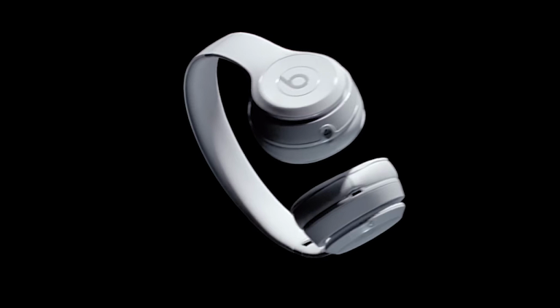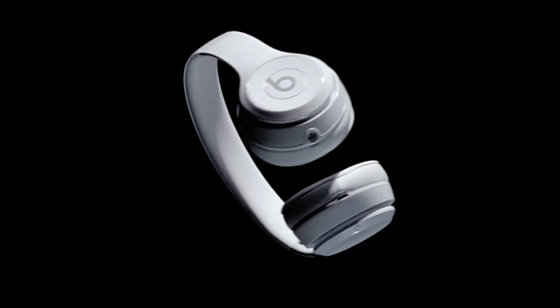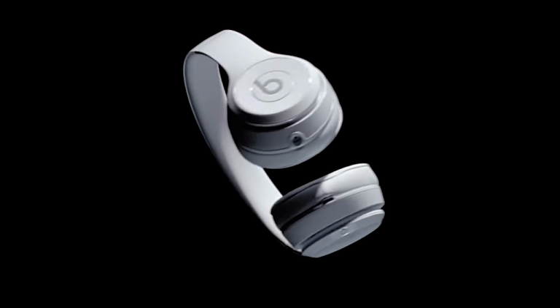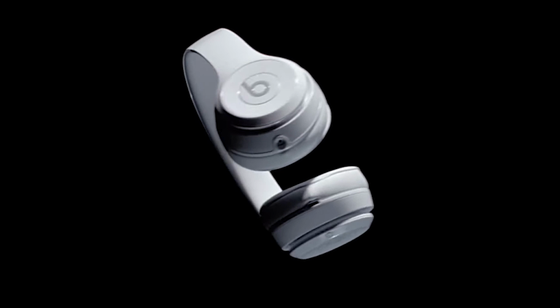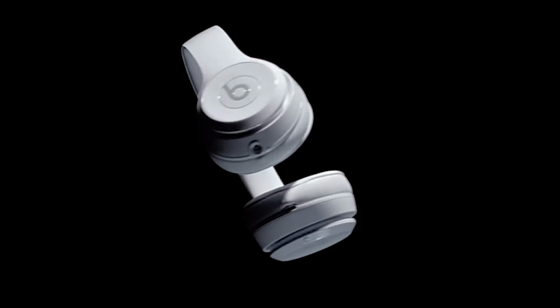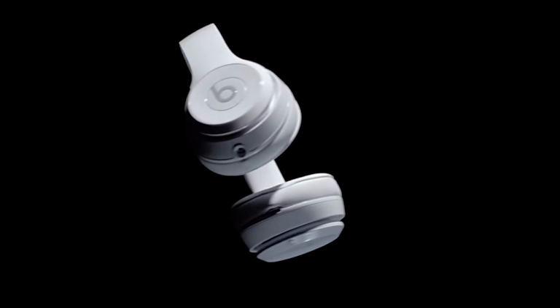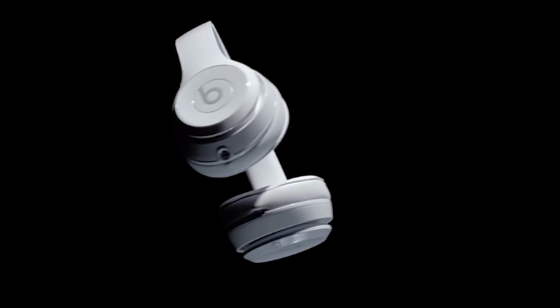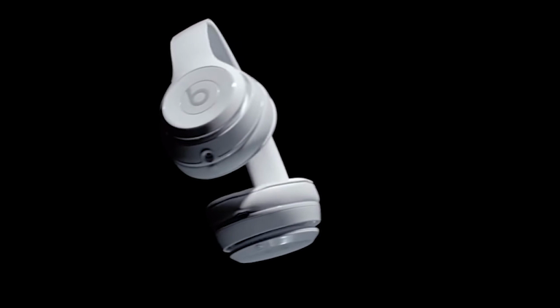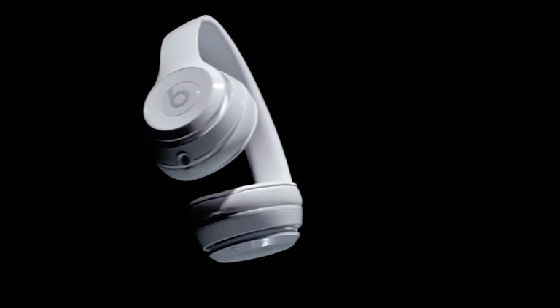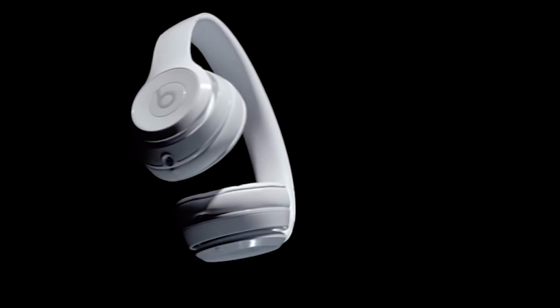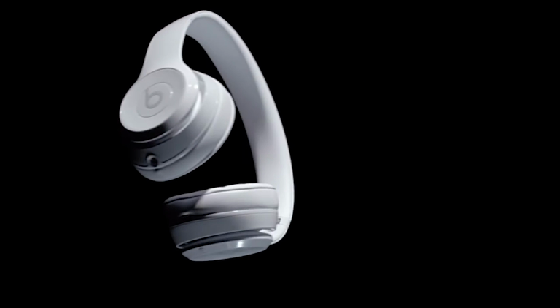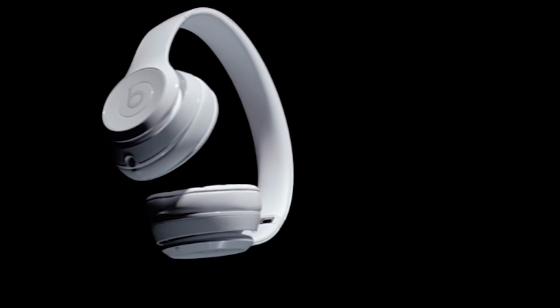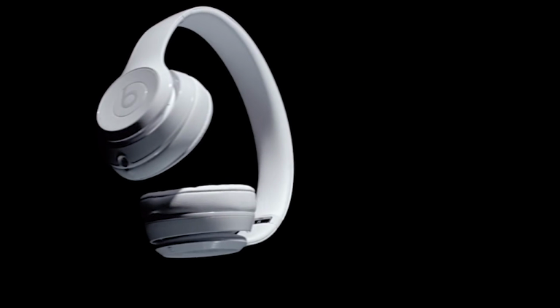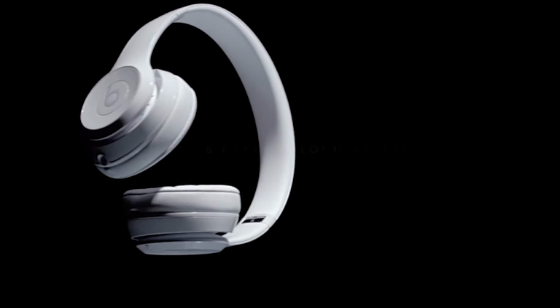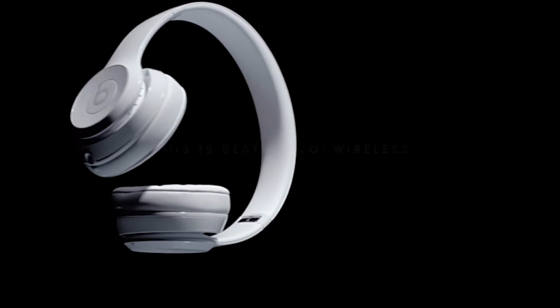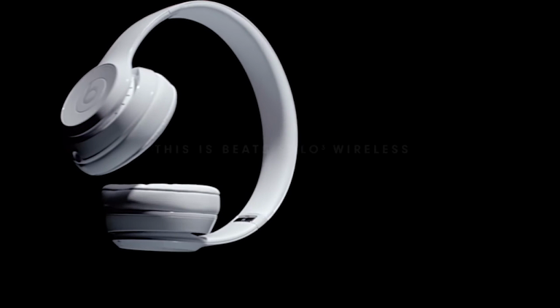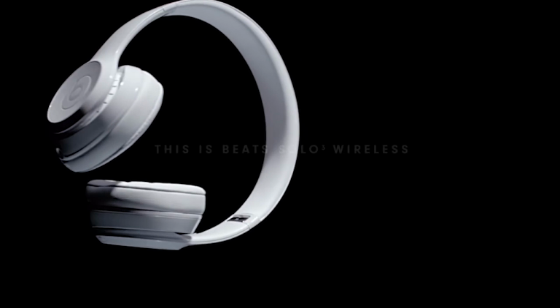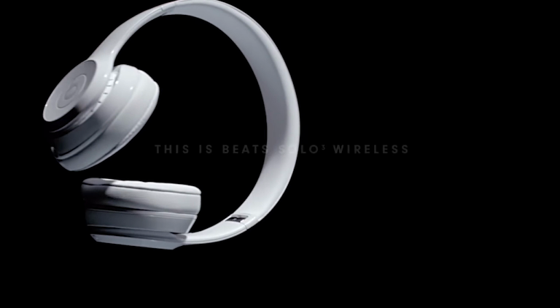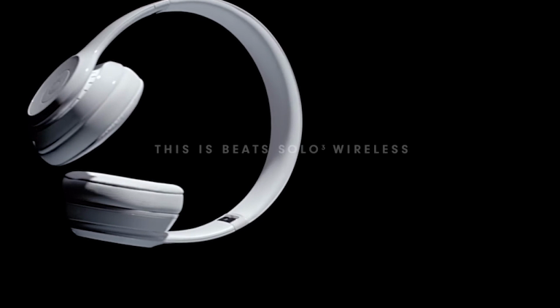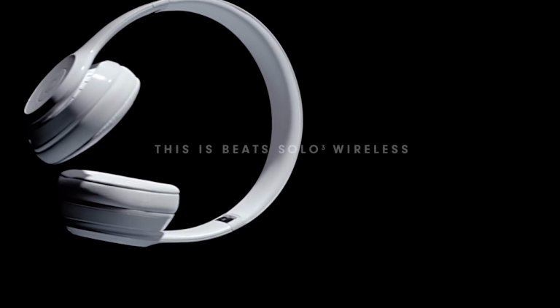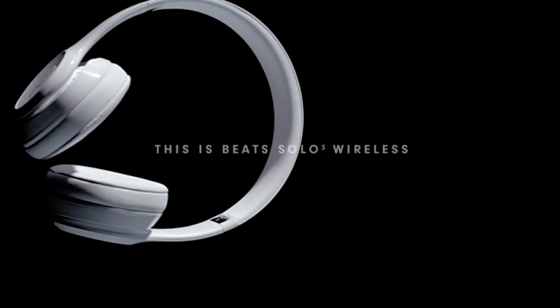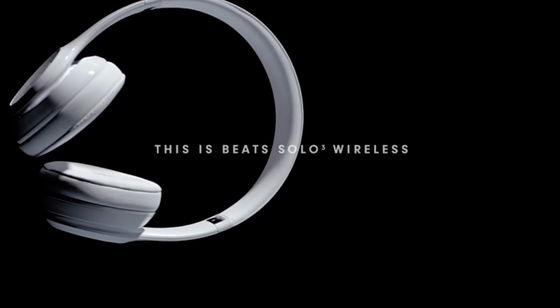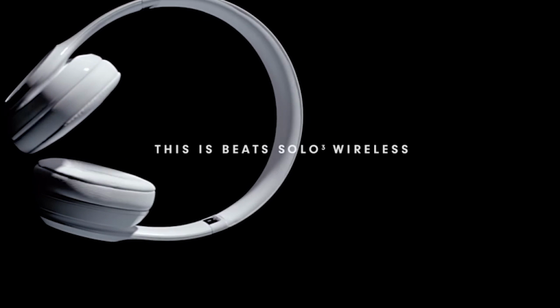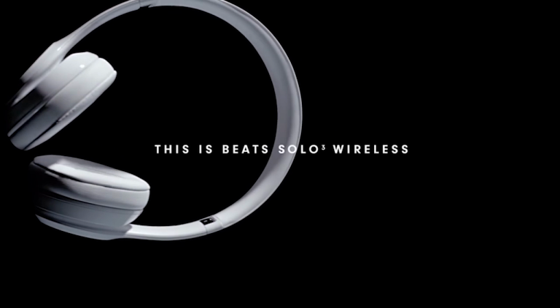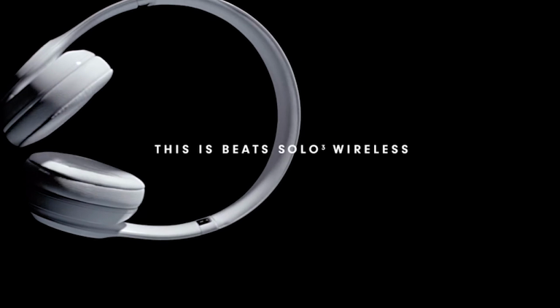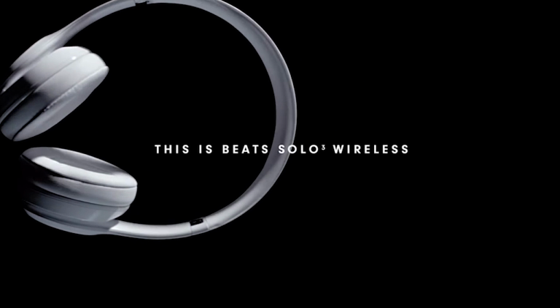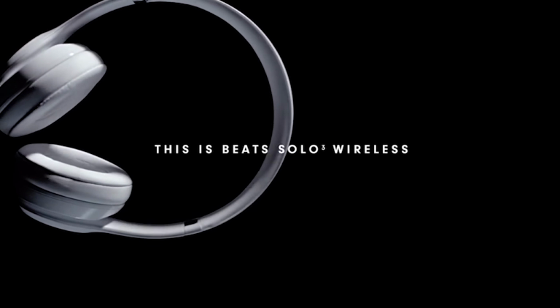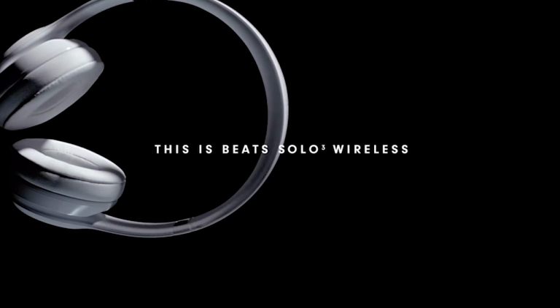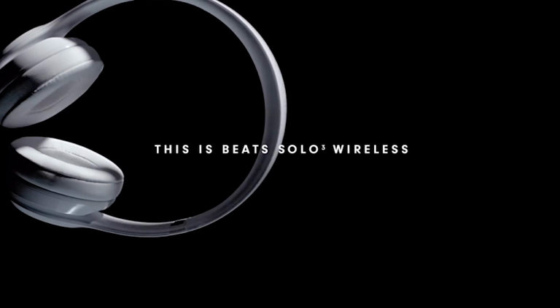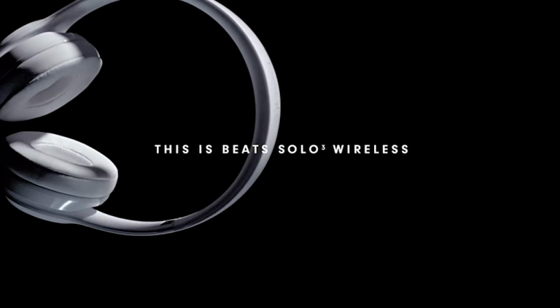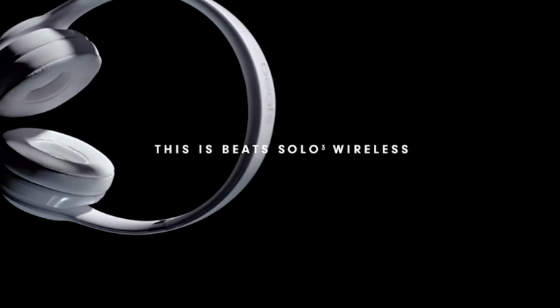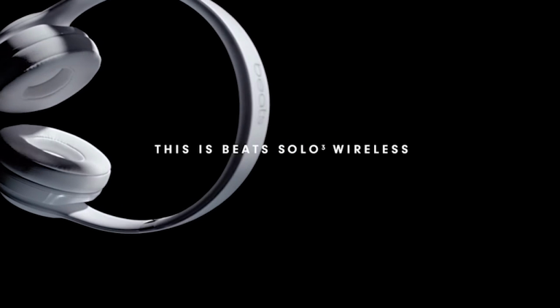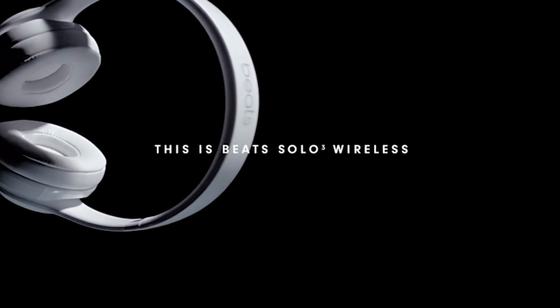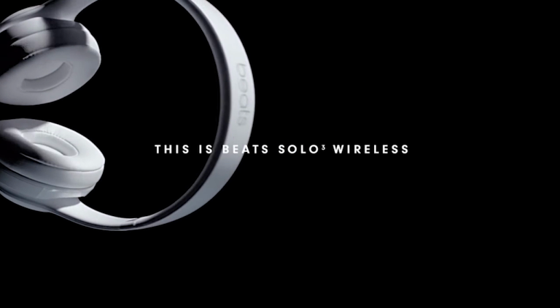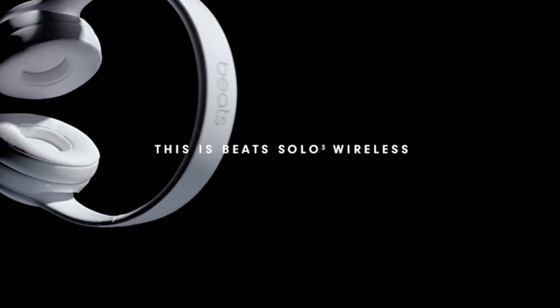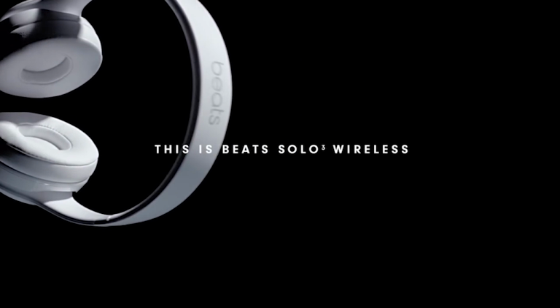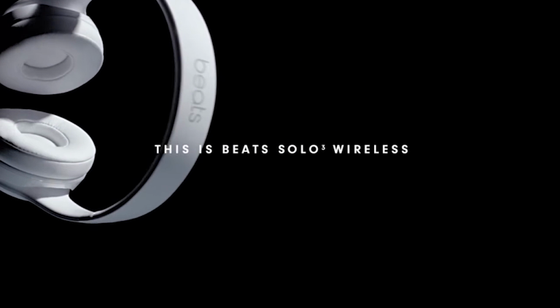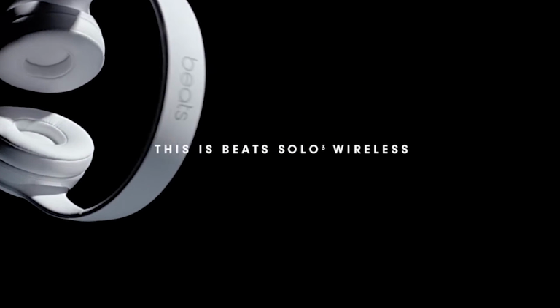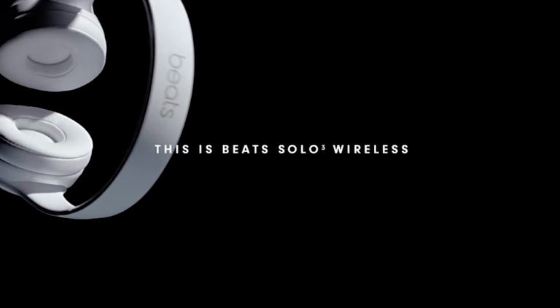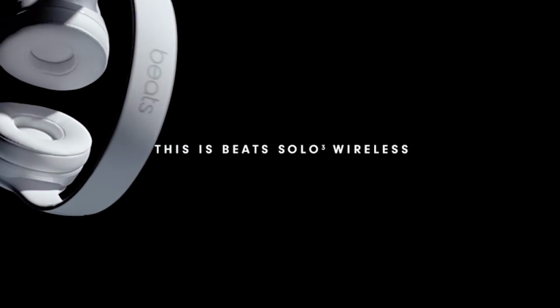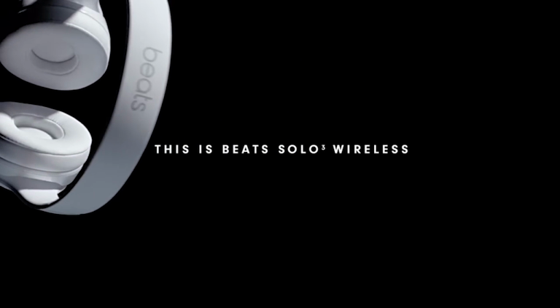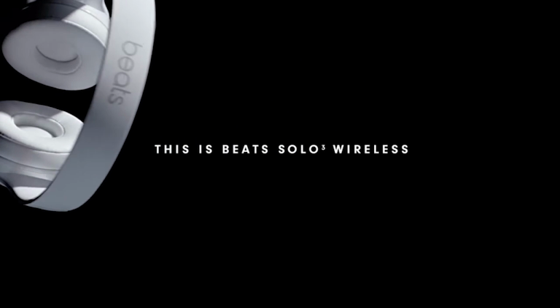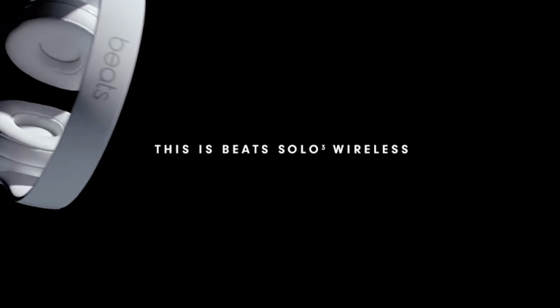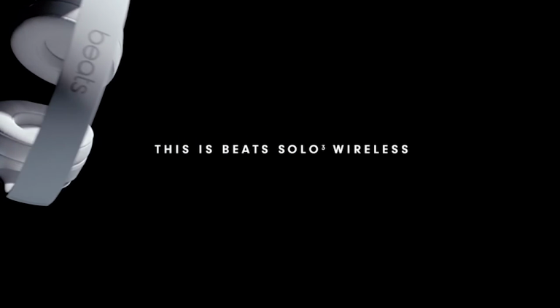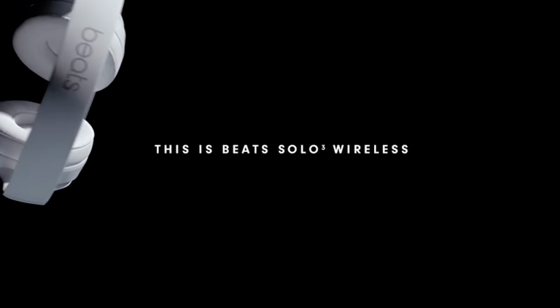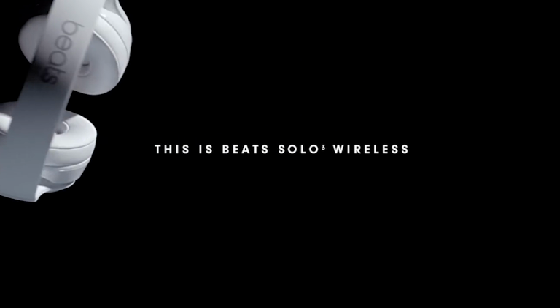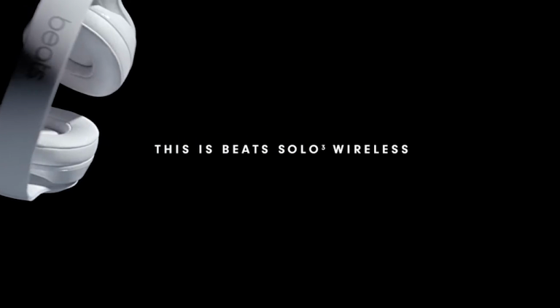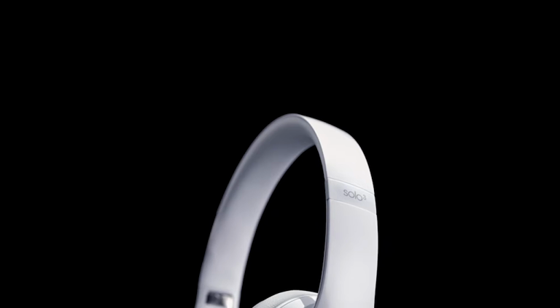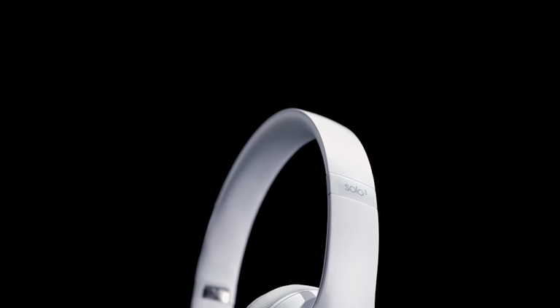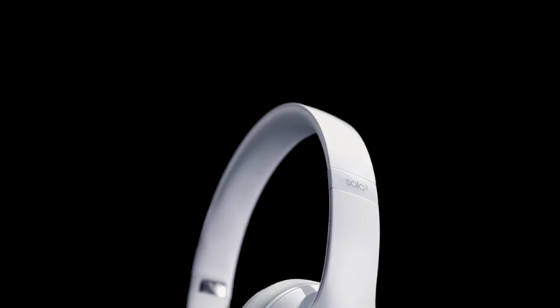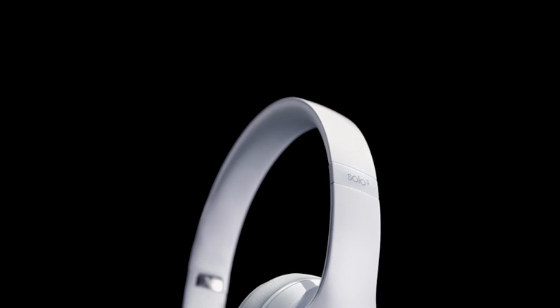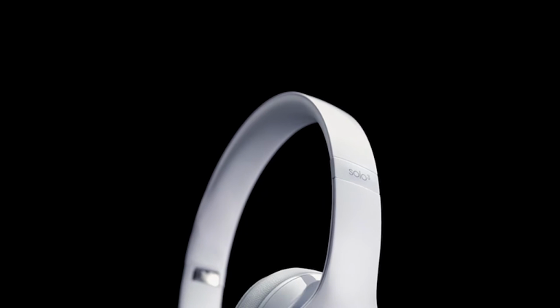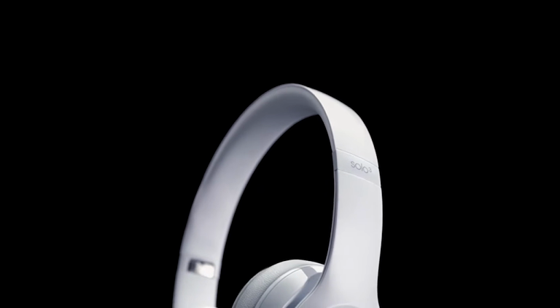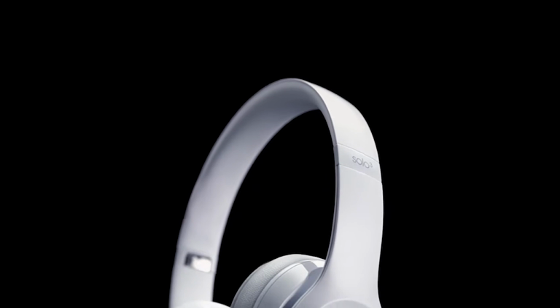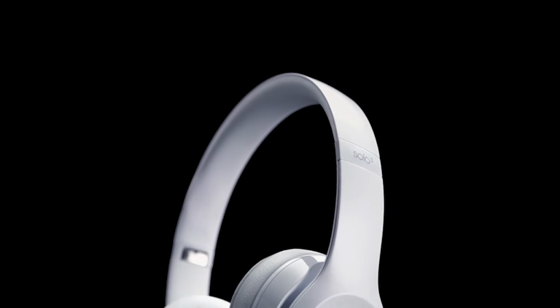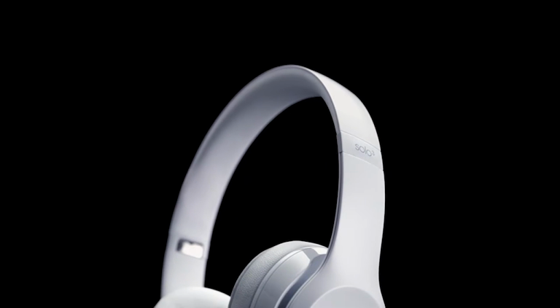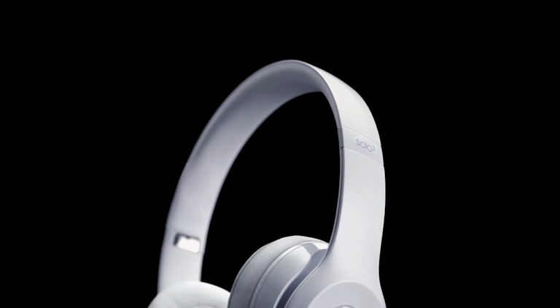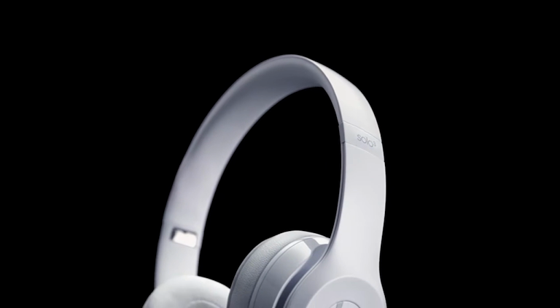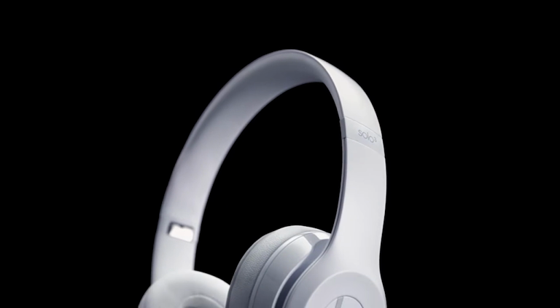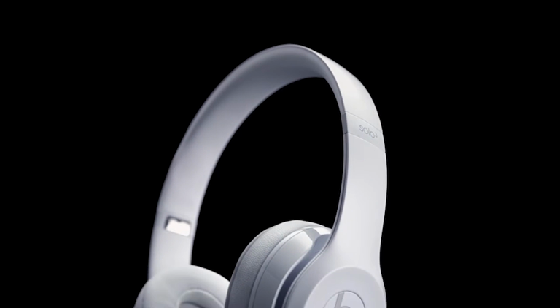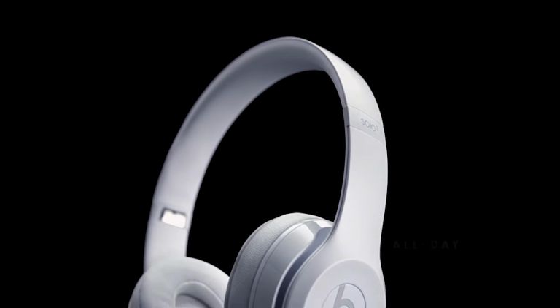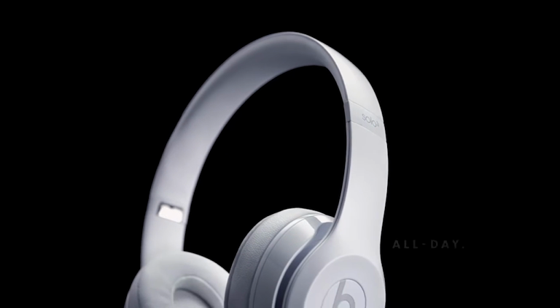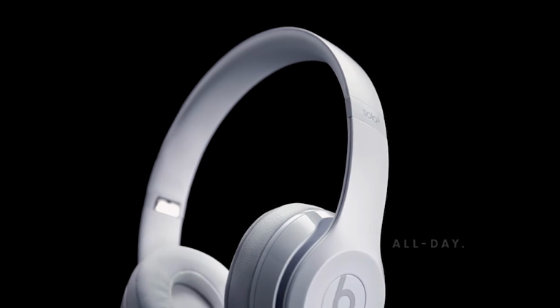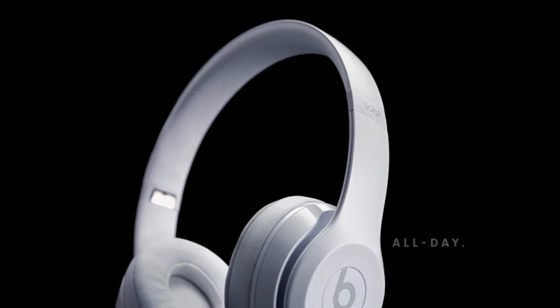Hi, welcome to All Cases. In this video we are going to talk about the top 5 best iPhone 15 Pro Max headphones 2023 you can buy.